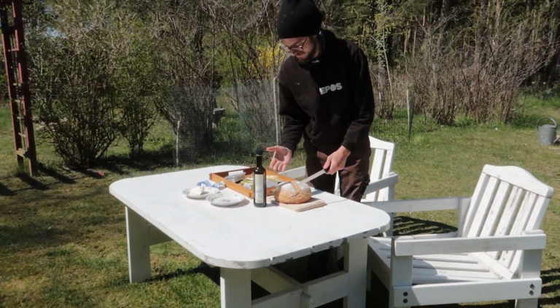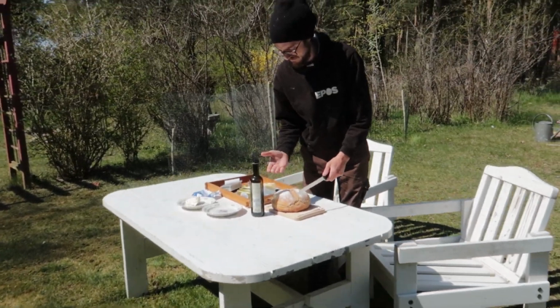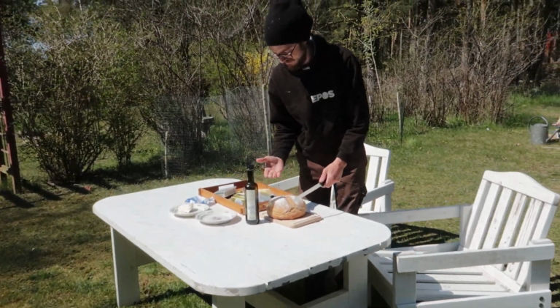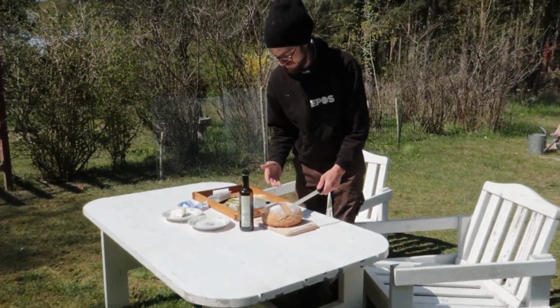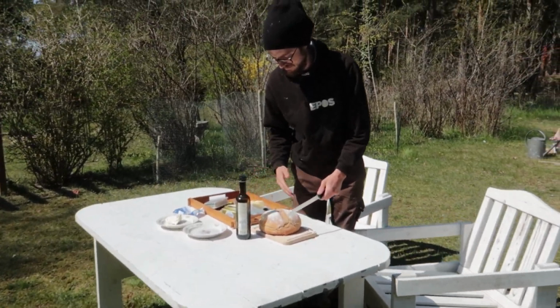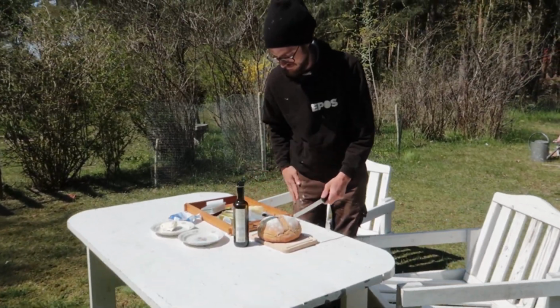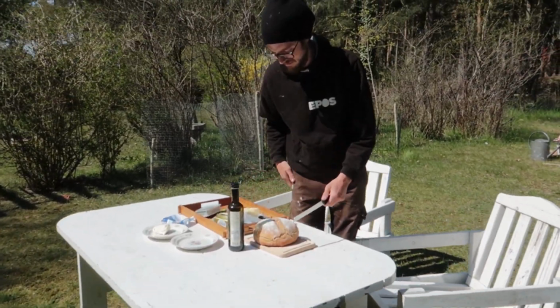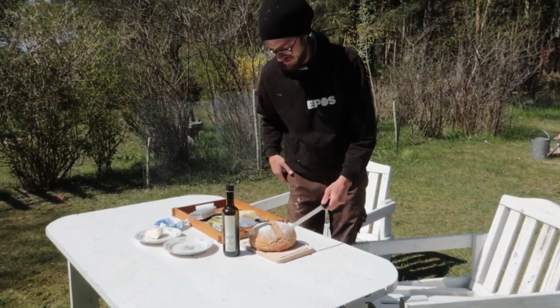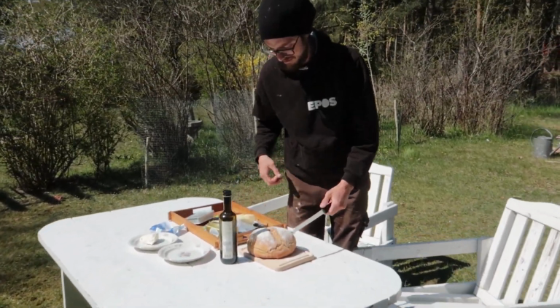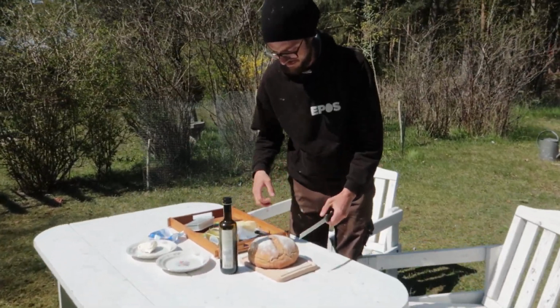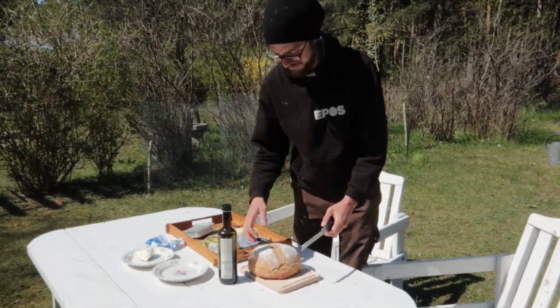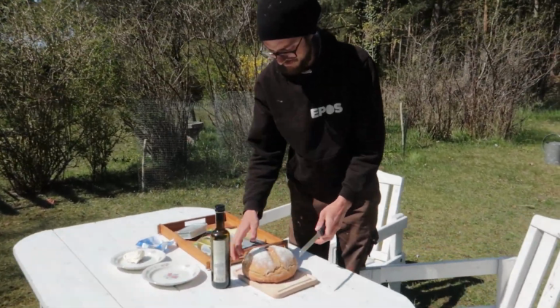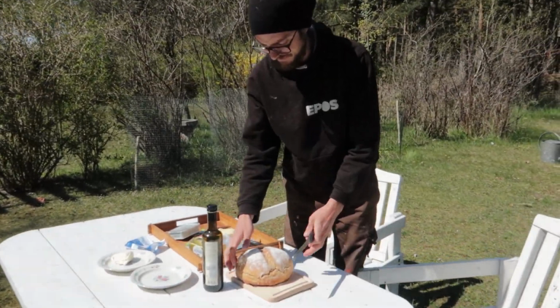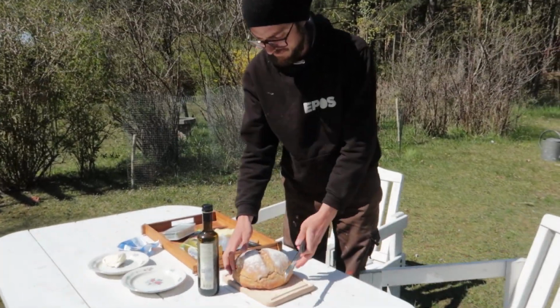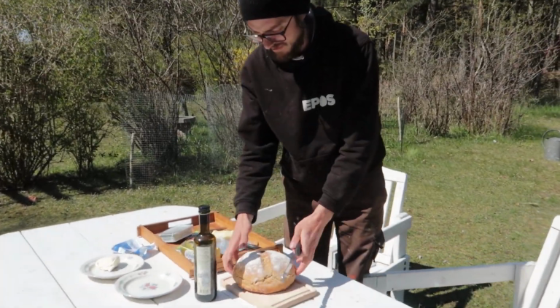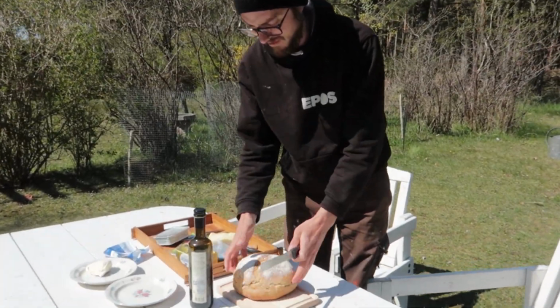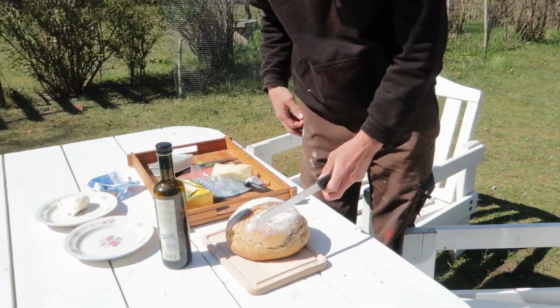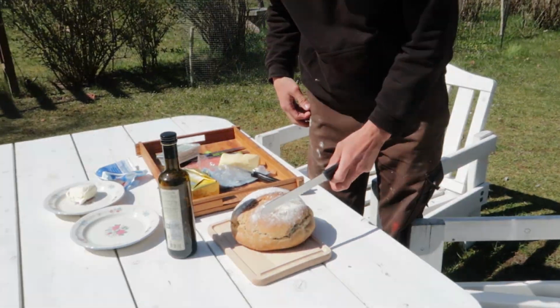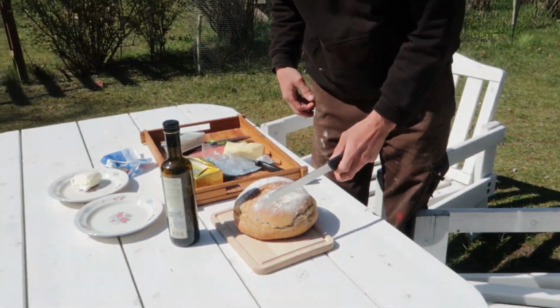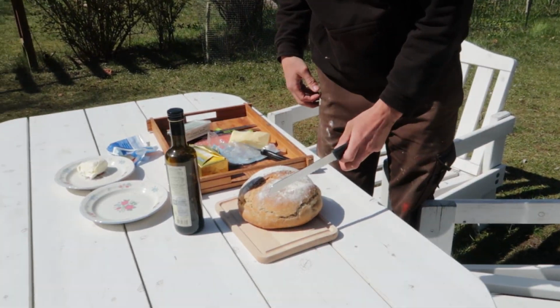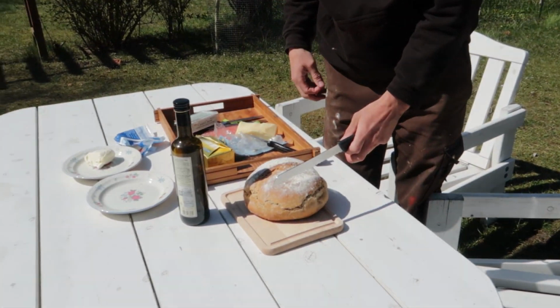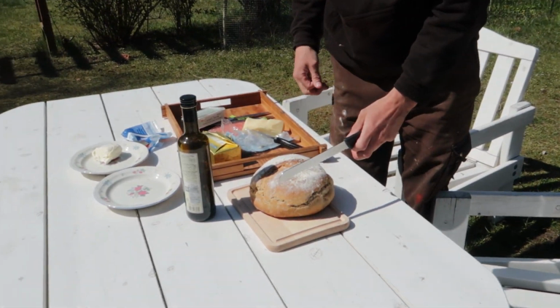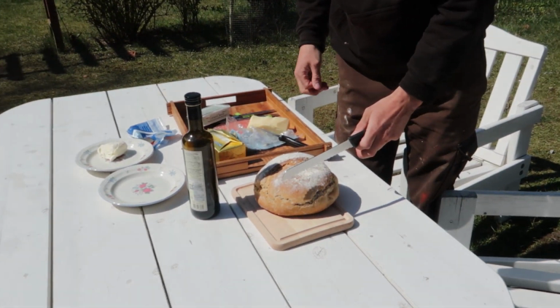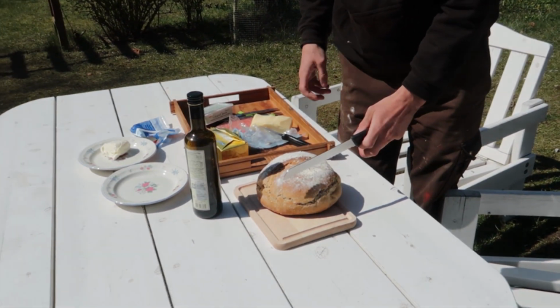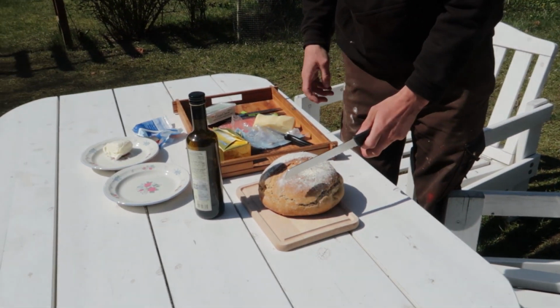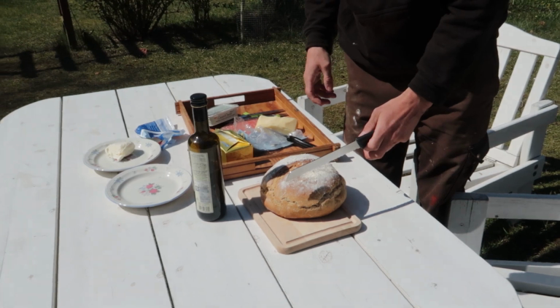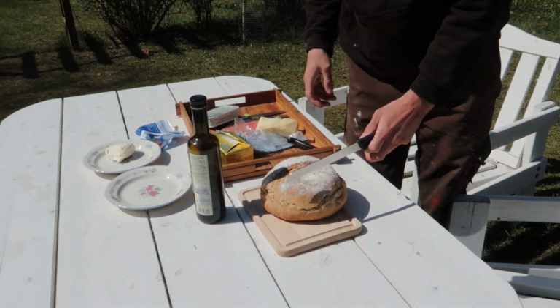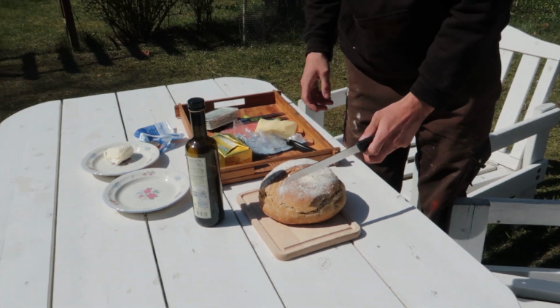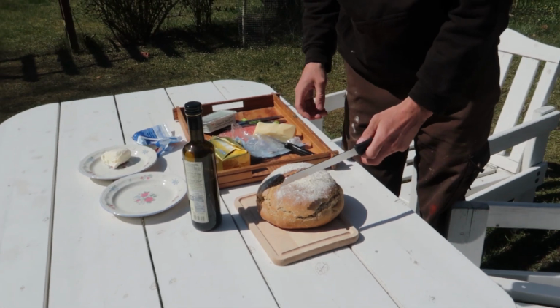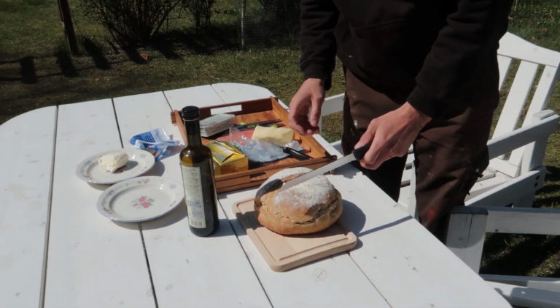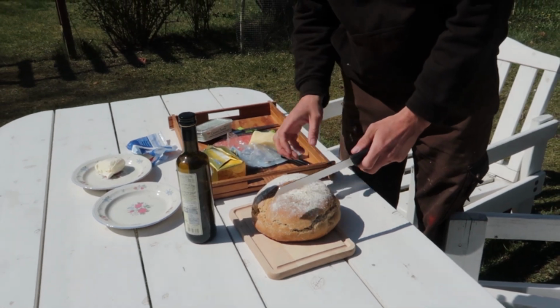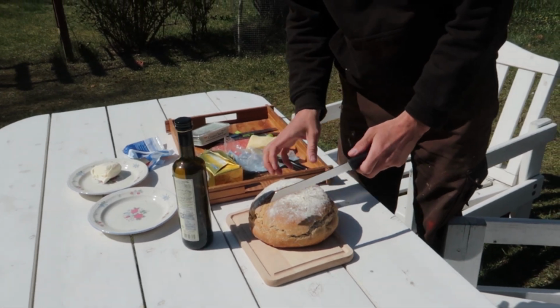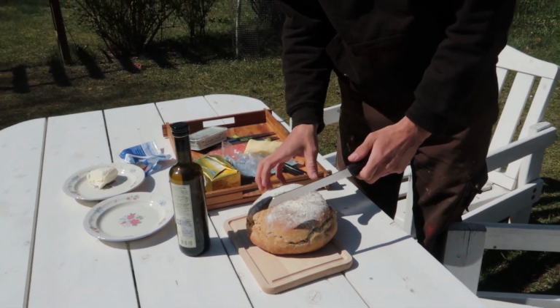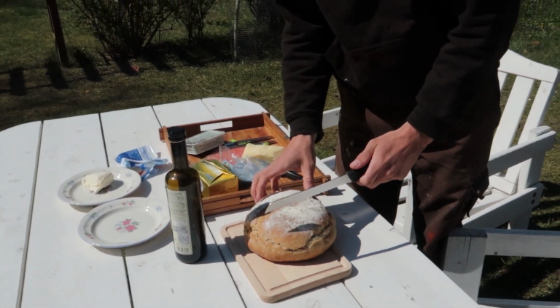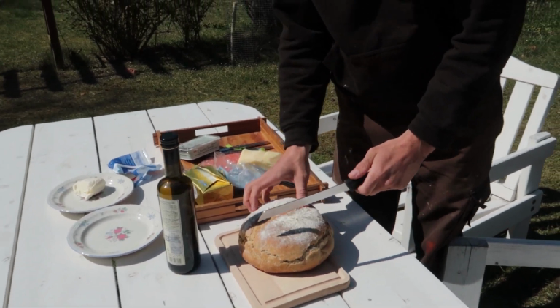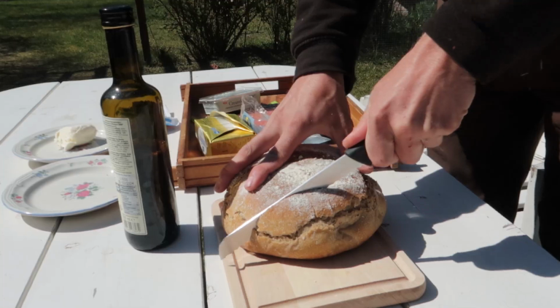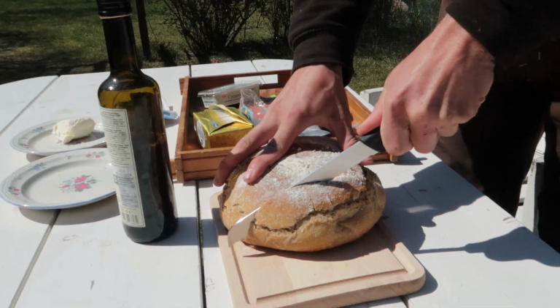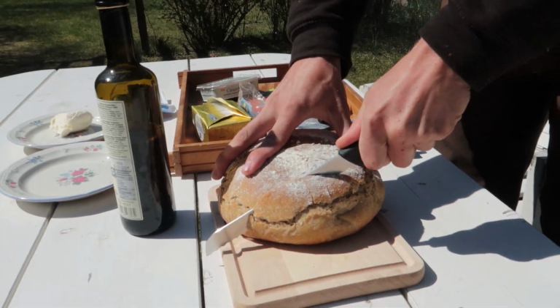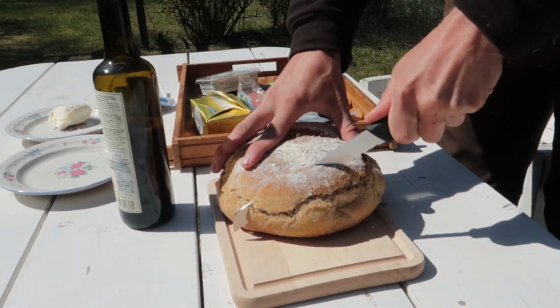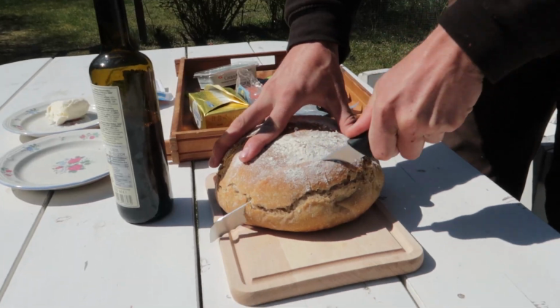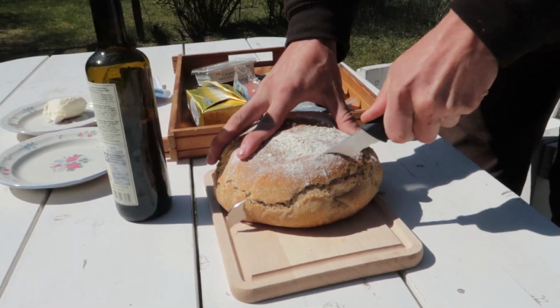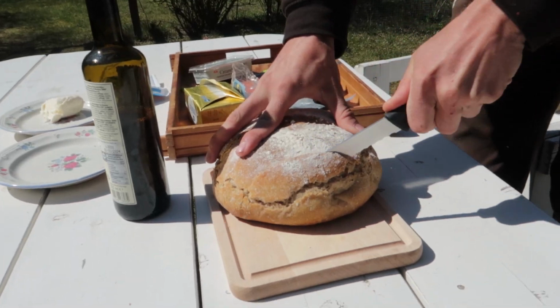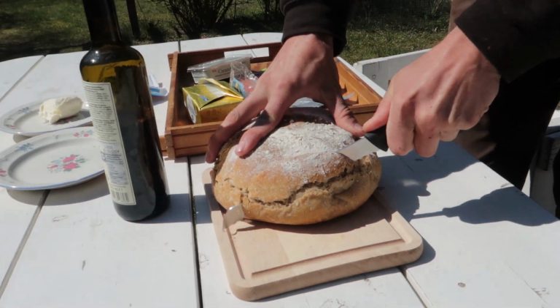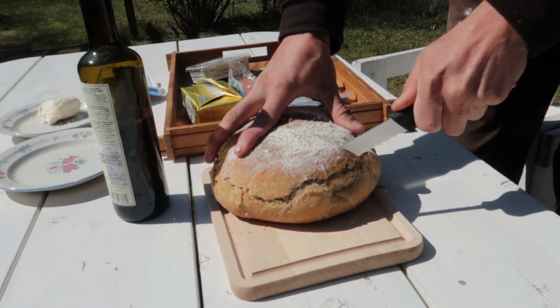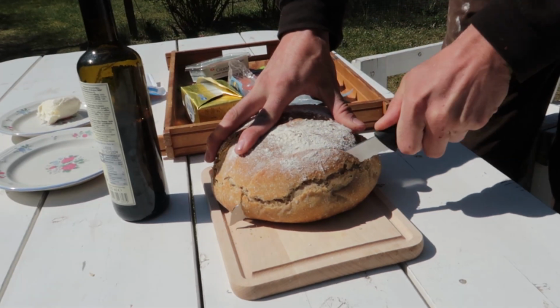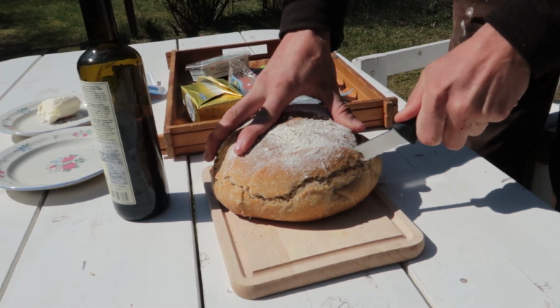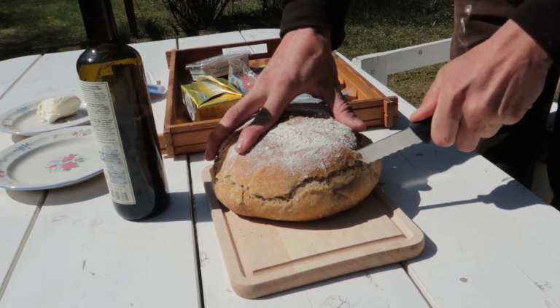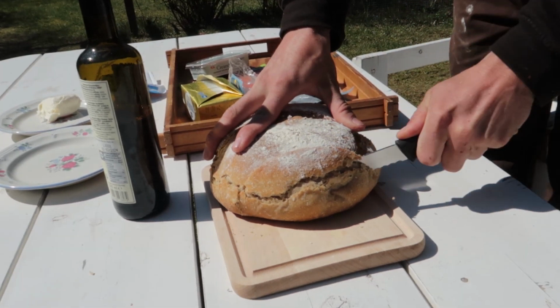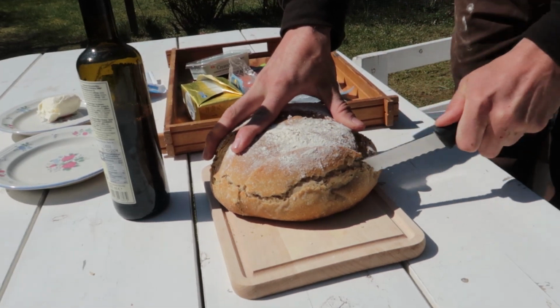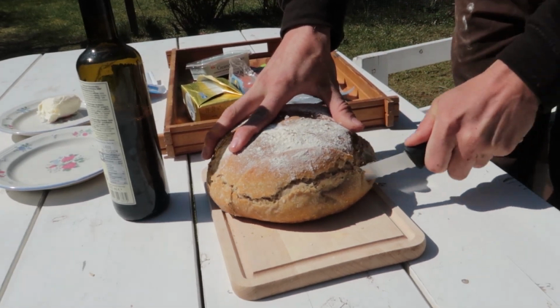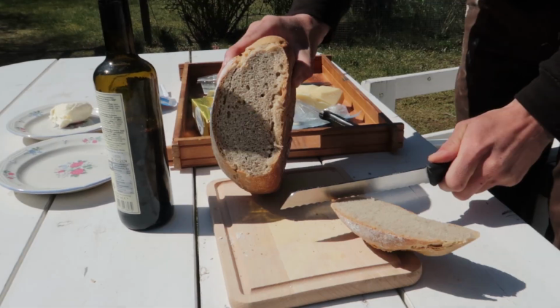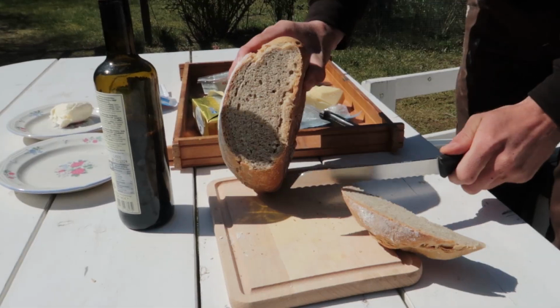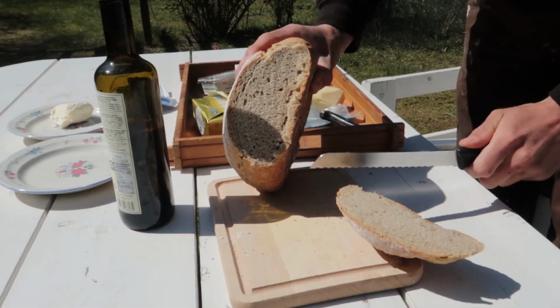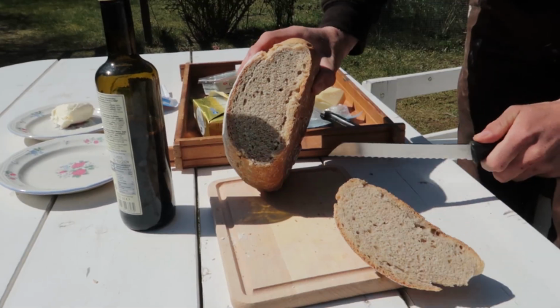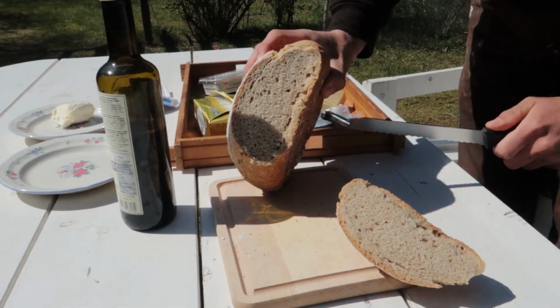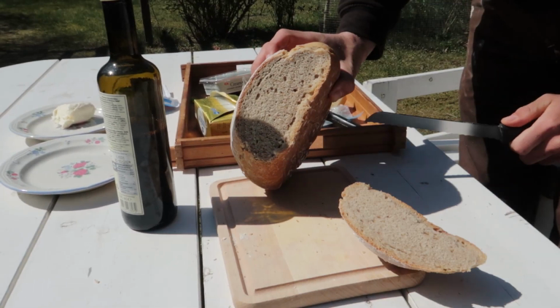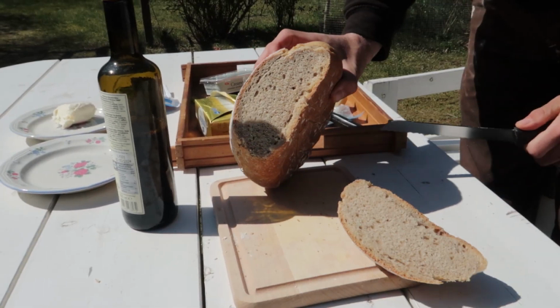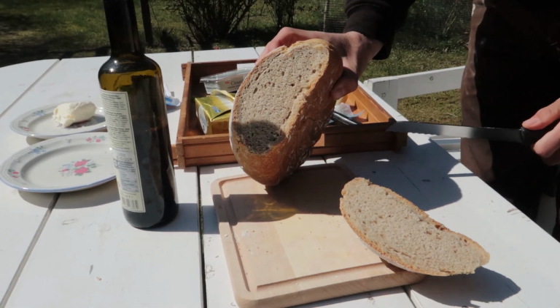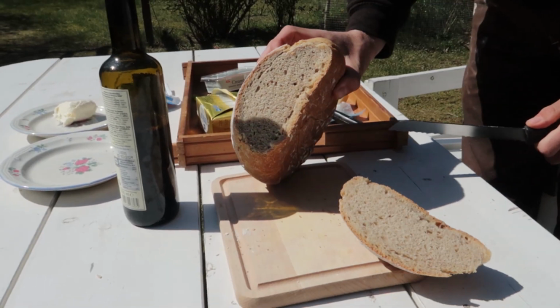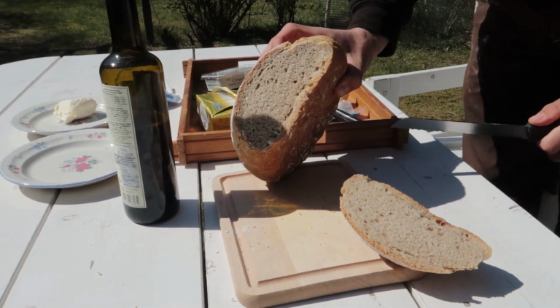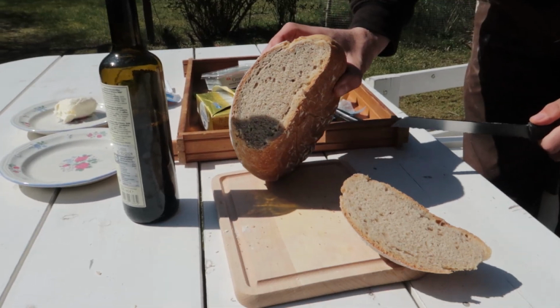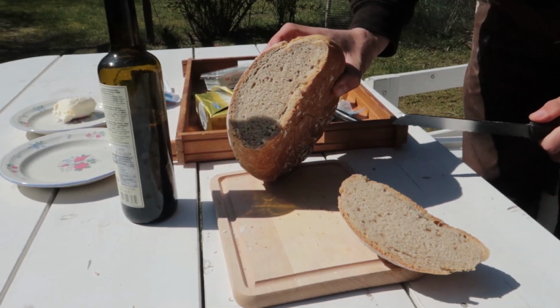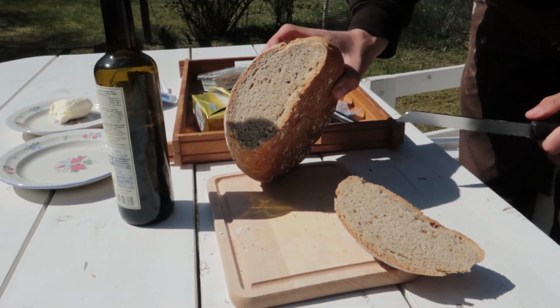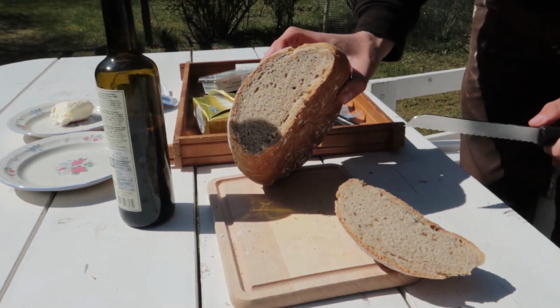Time for a lunch break. Let's see how this bread turned out. Nice!